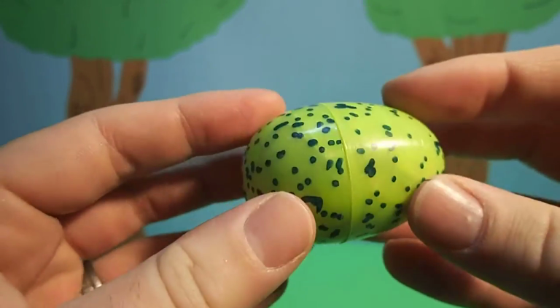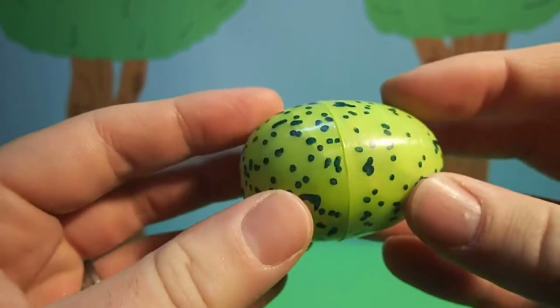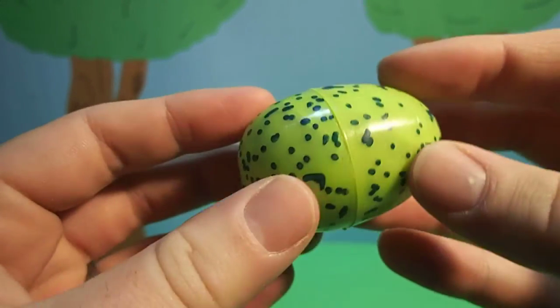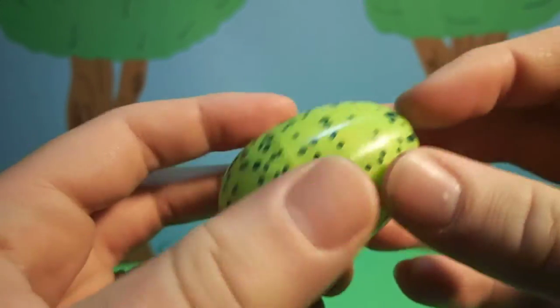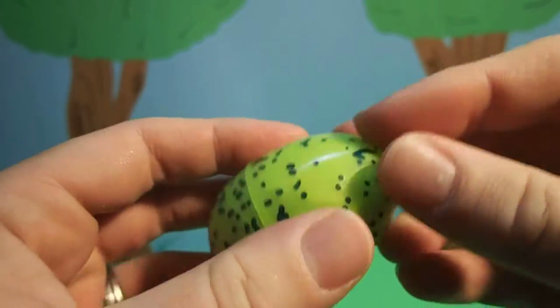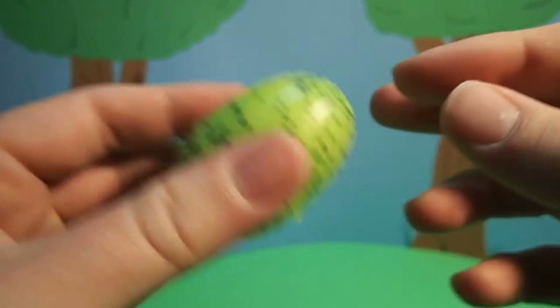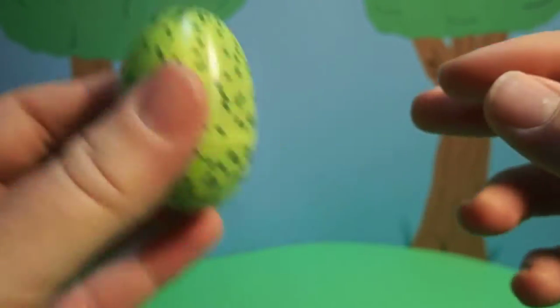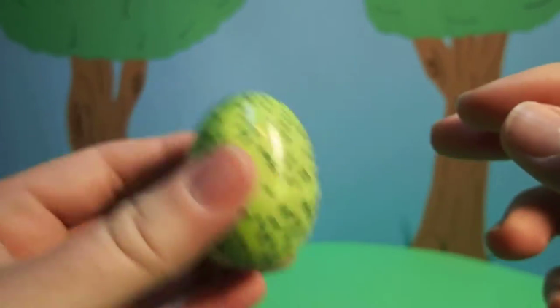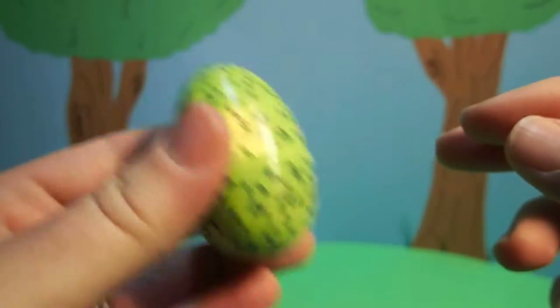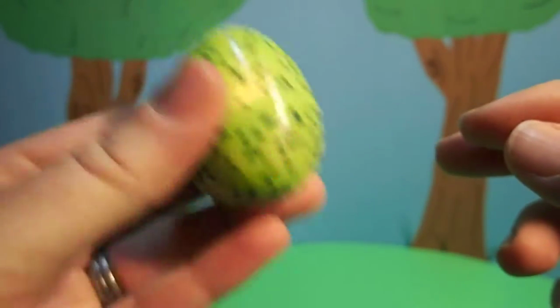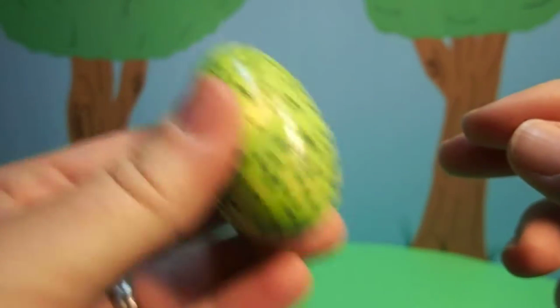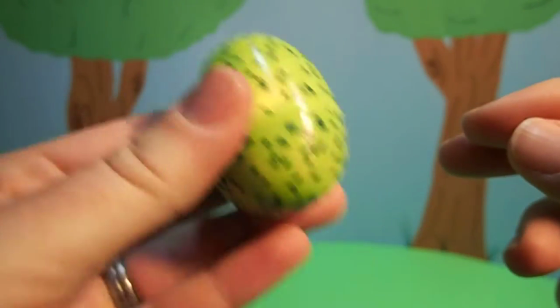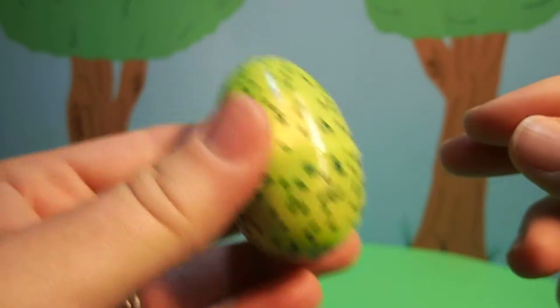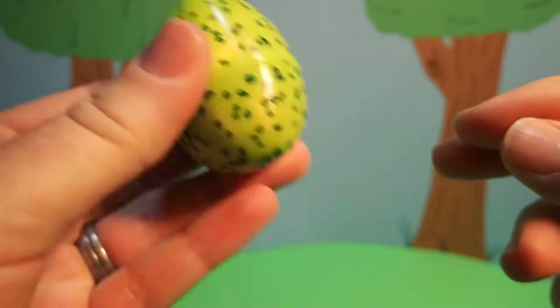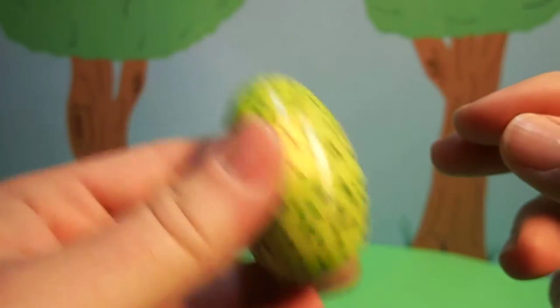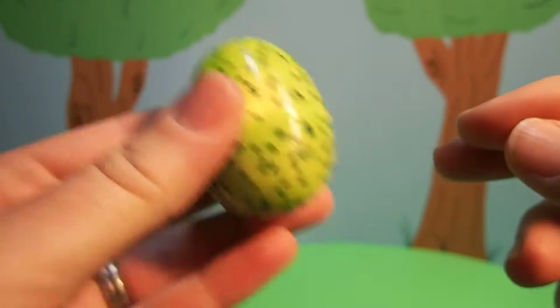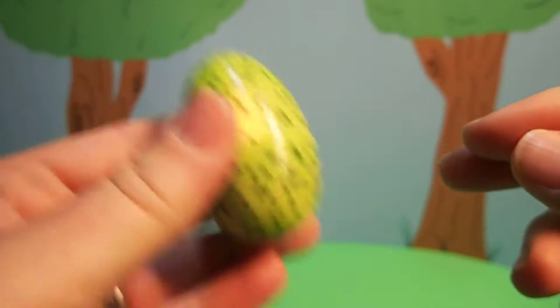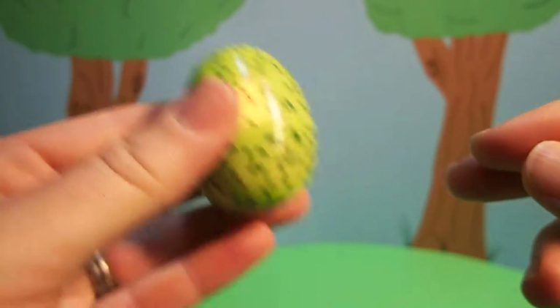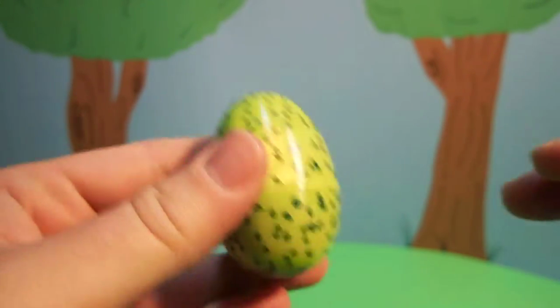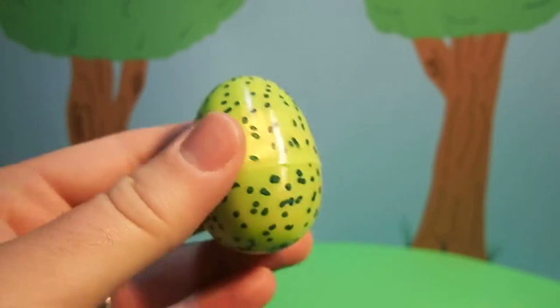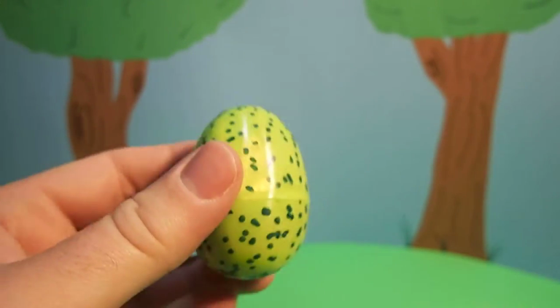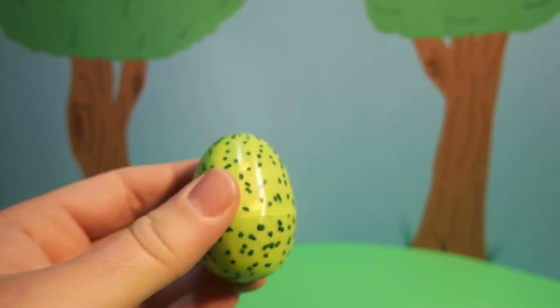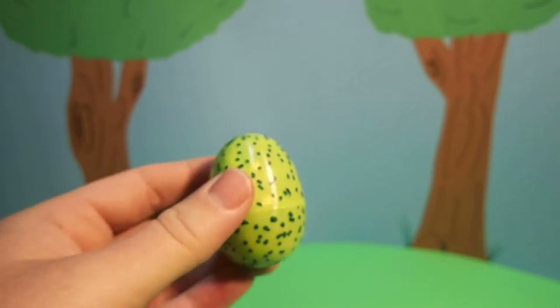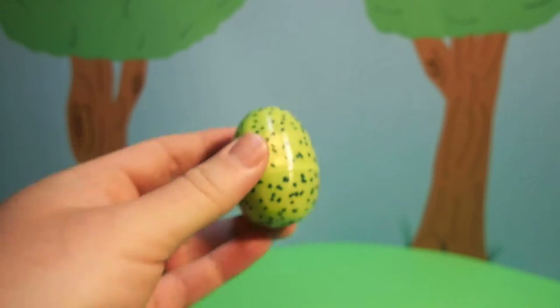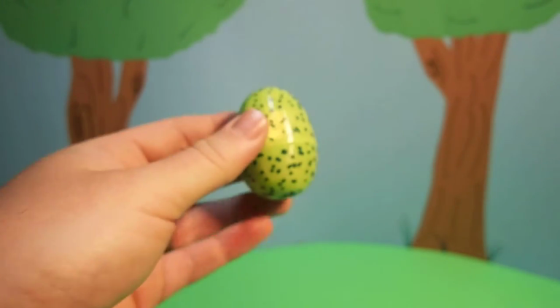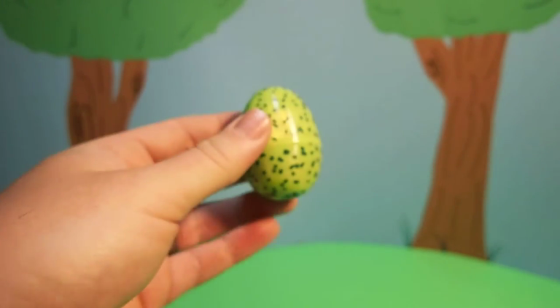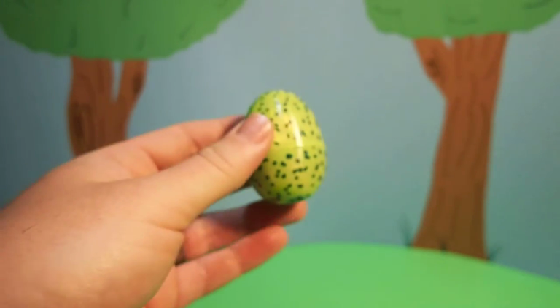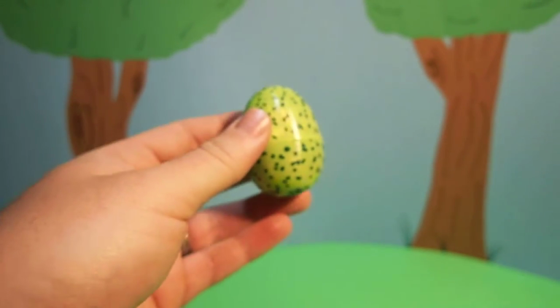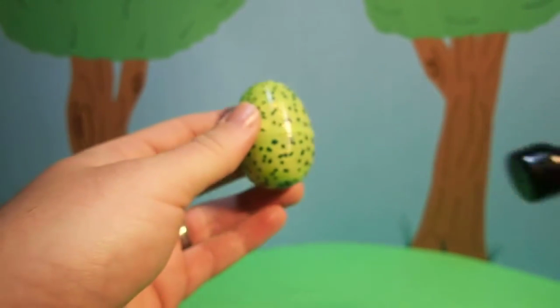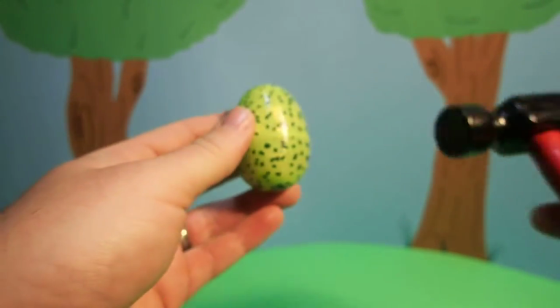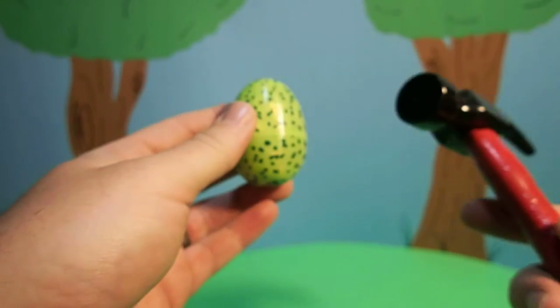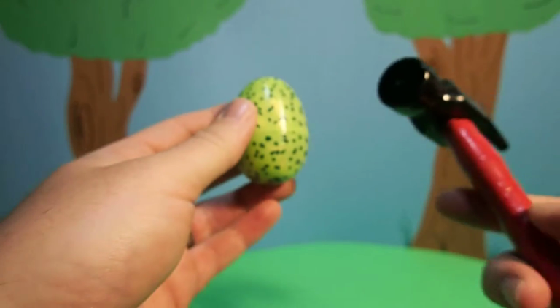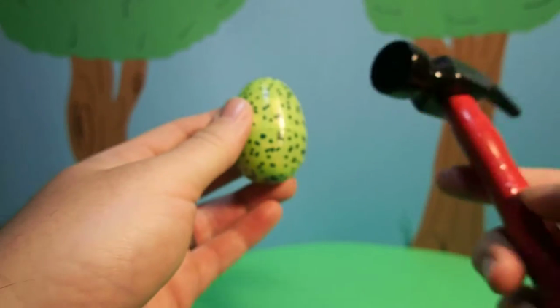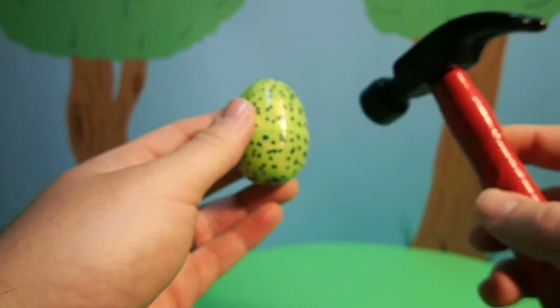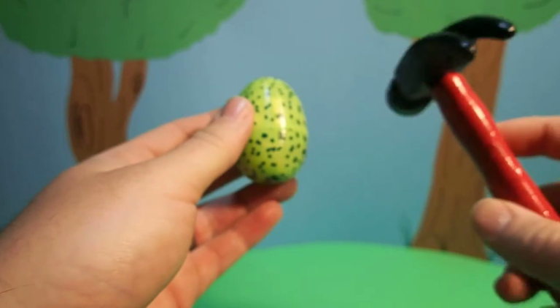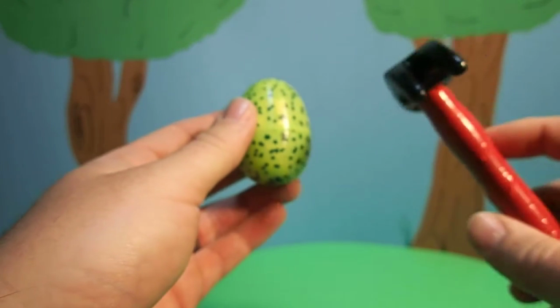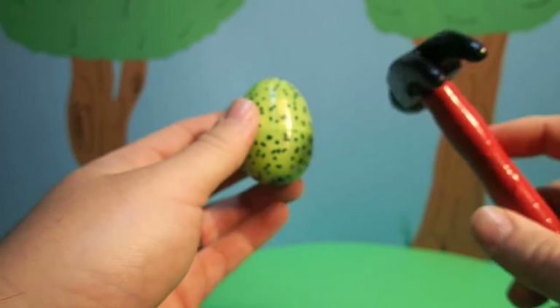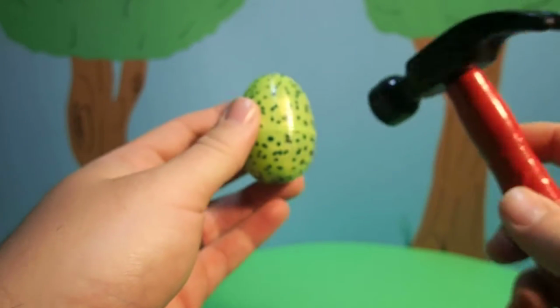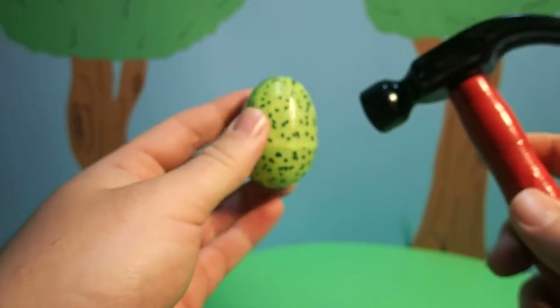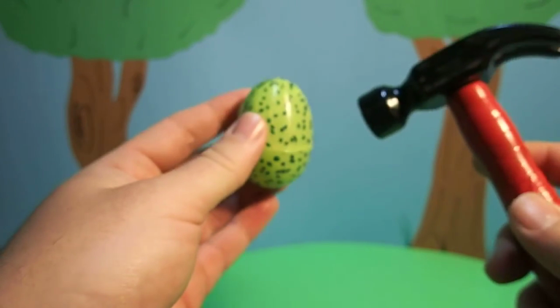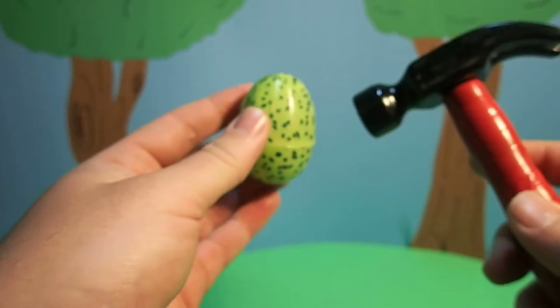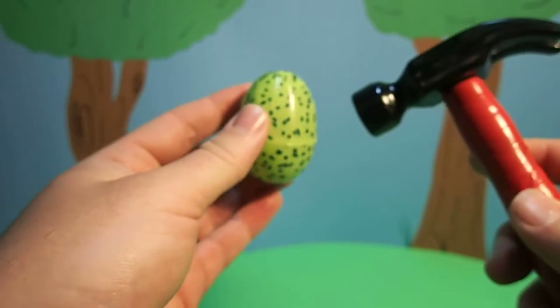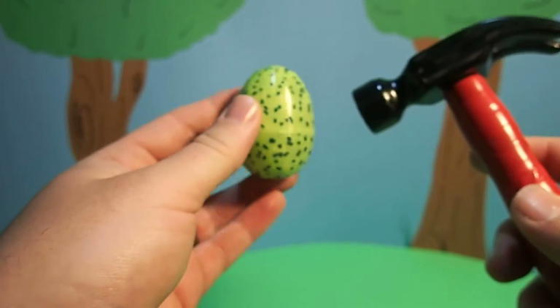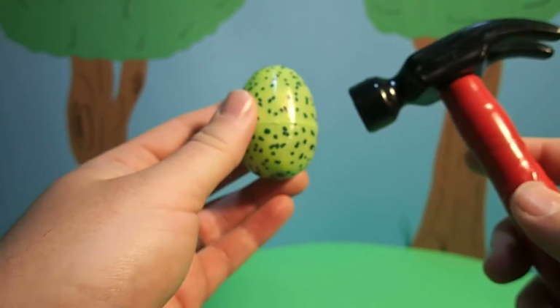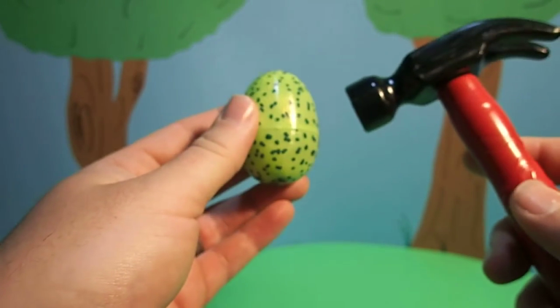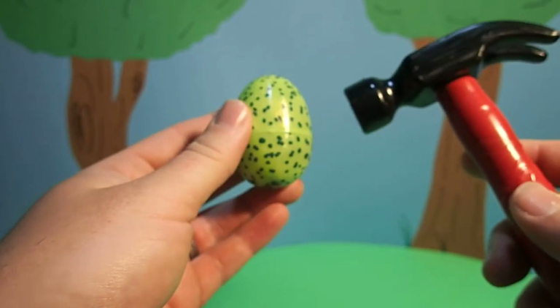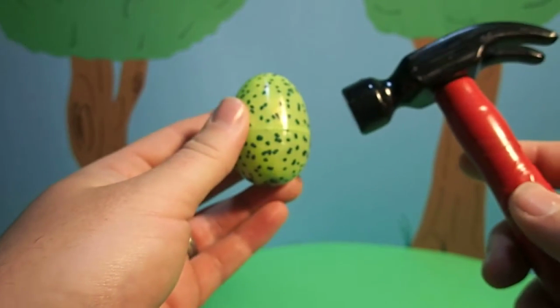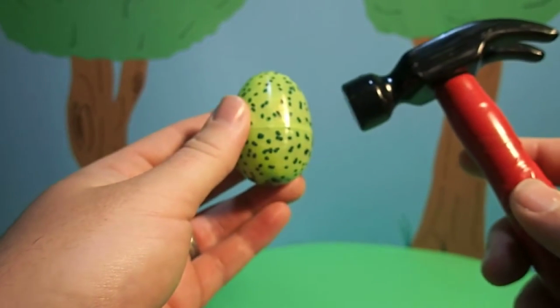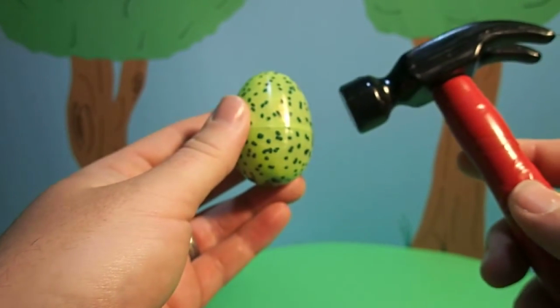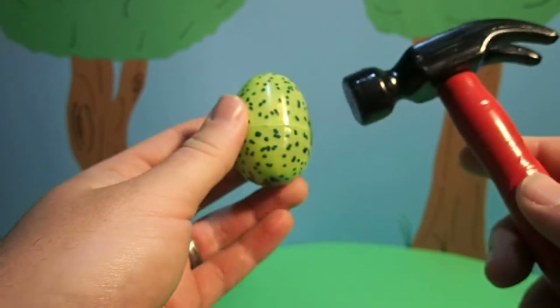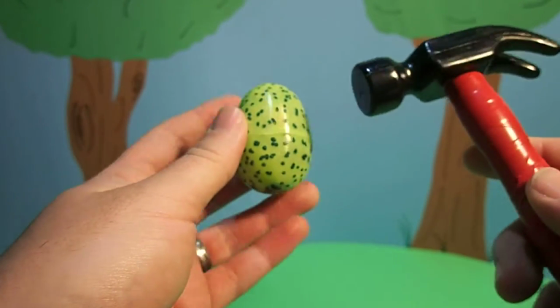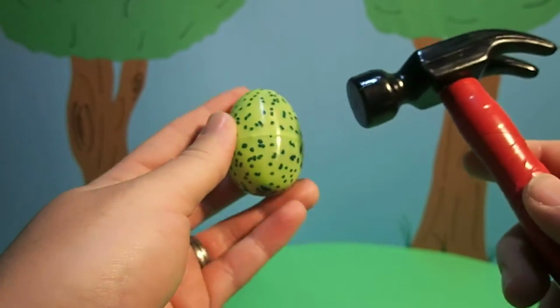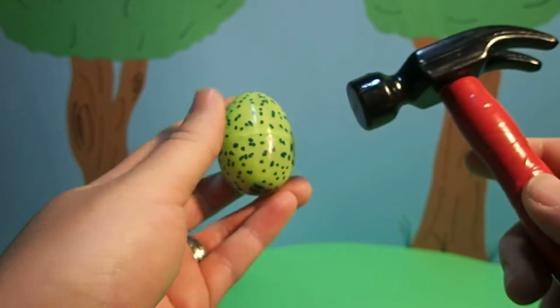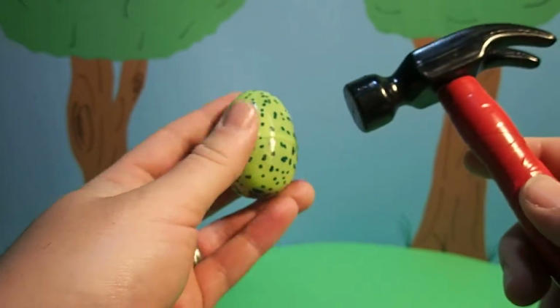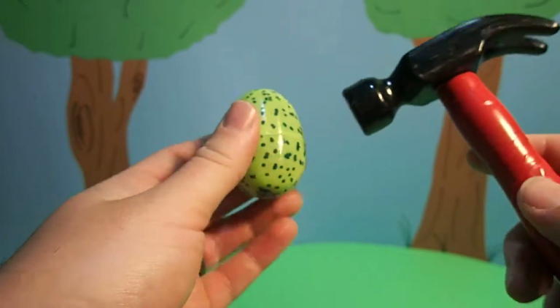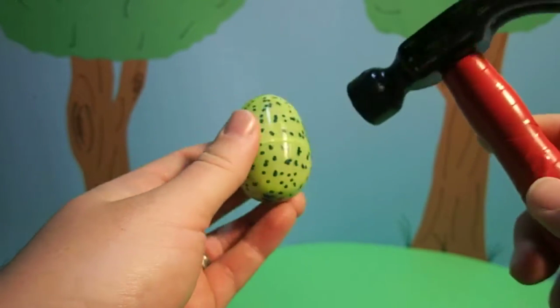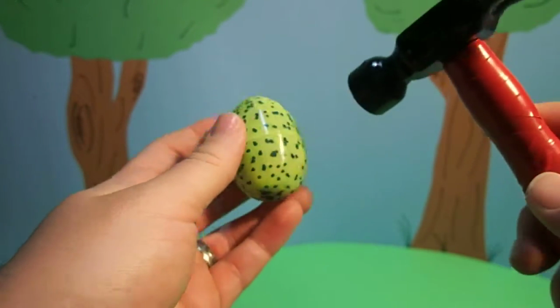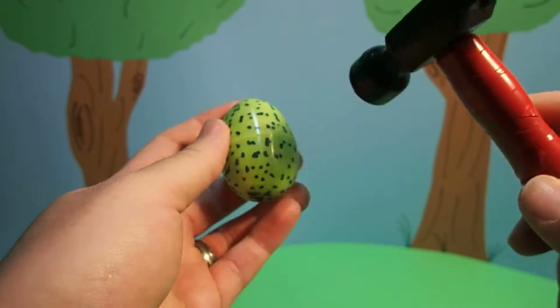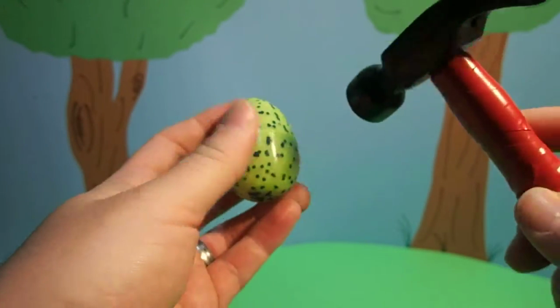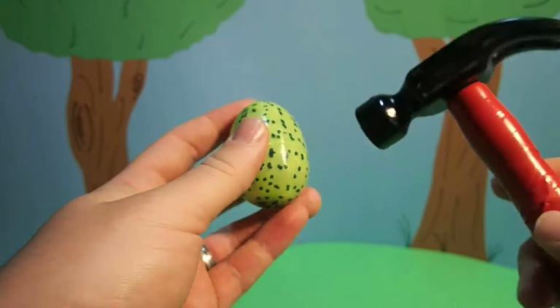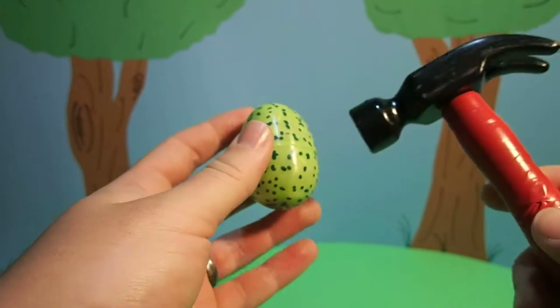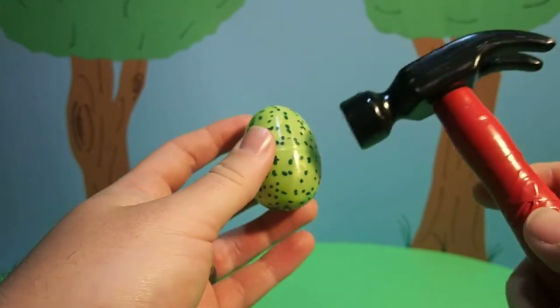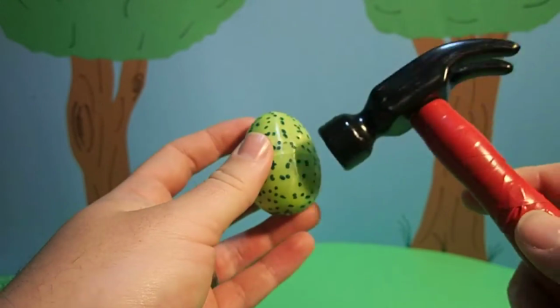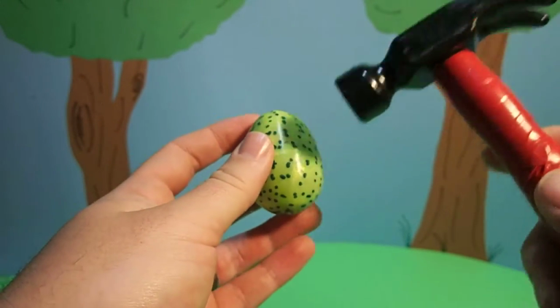Hmm, I wonder what's inside. Only one way to find out. First I have to crack the egg with our magic hammer.